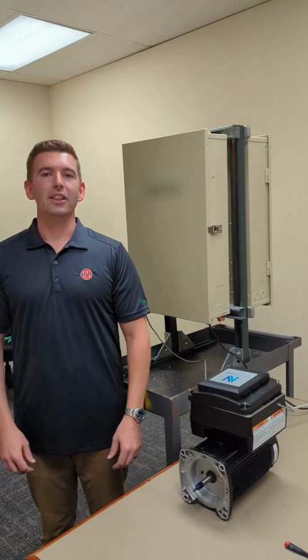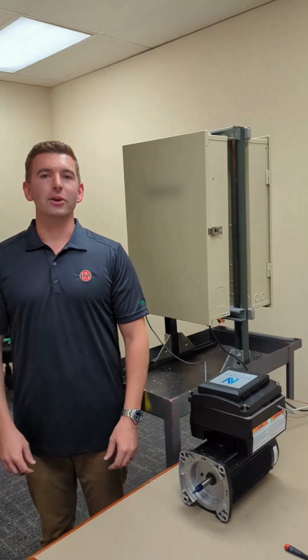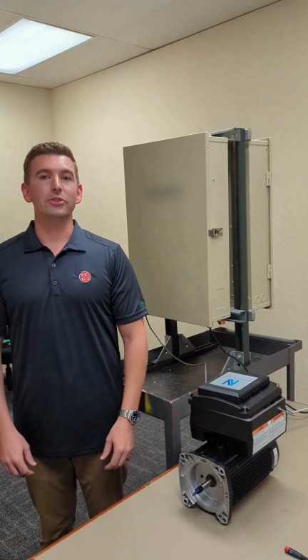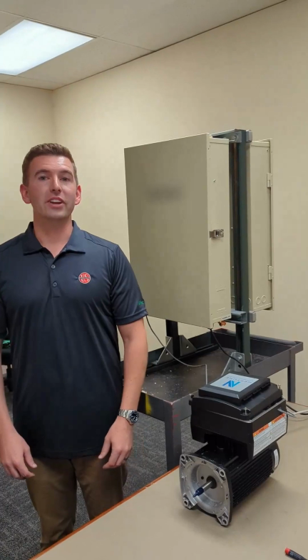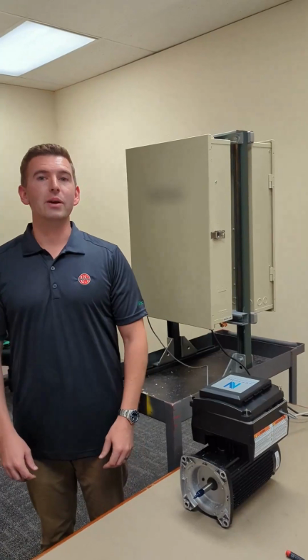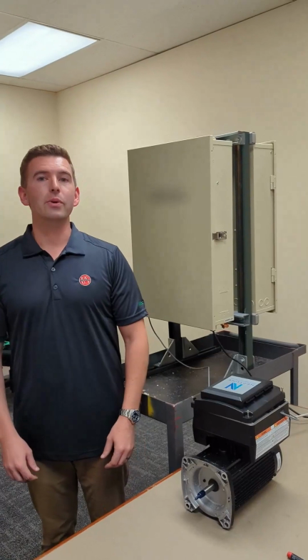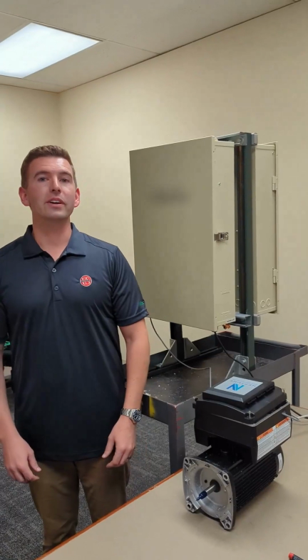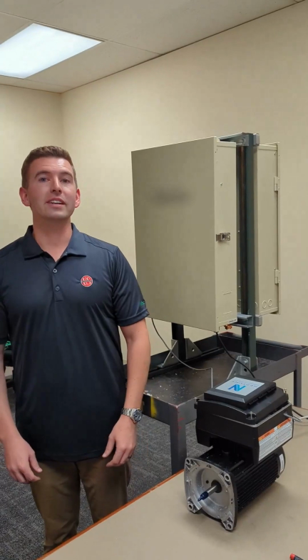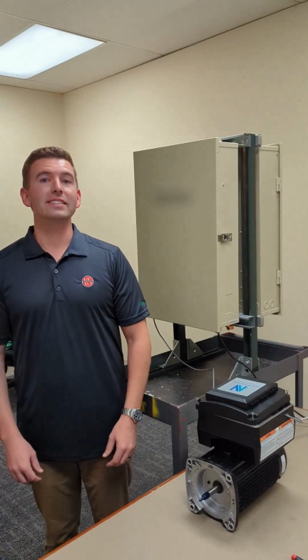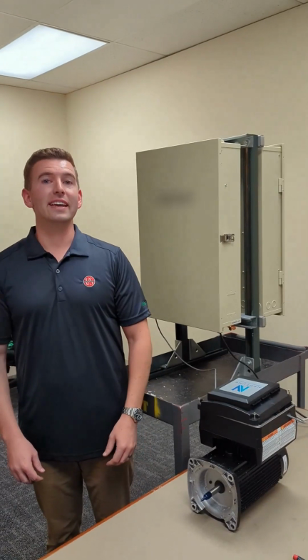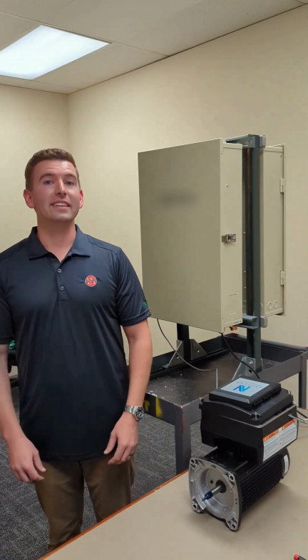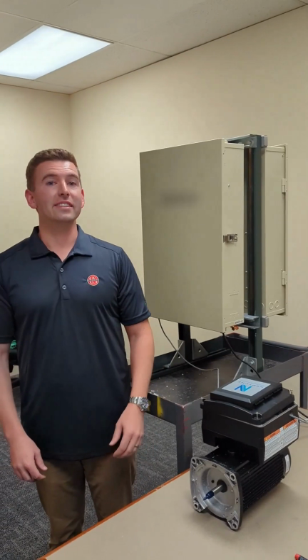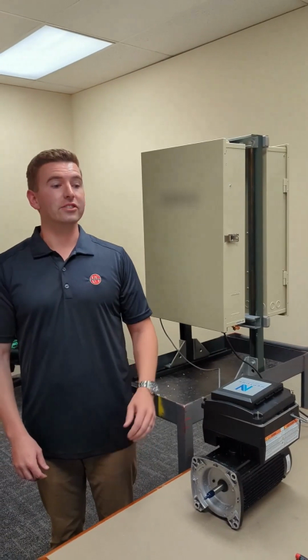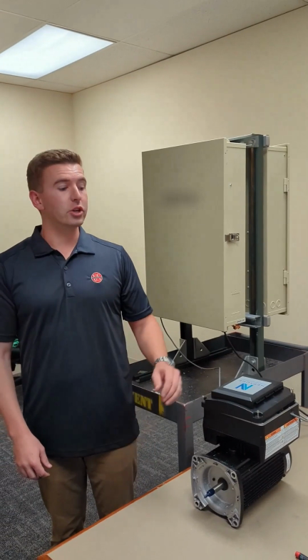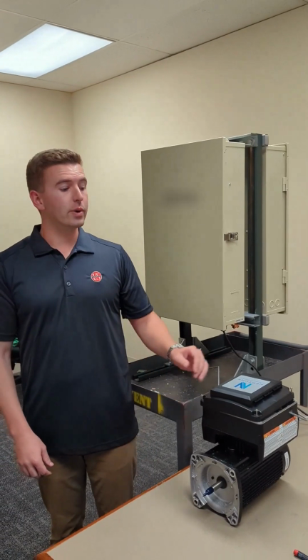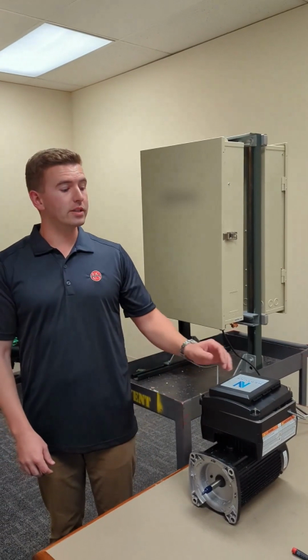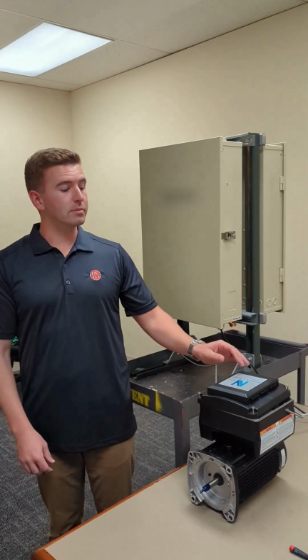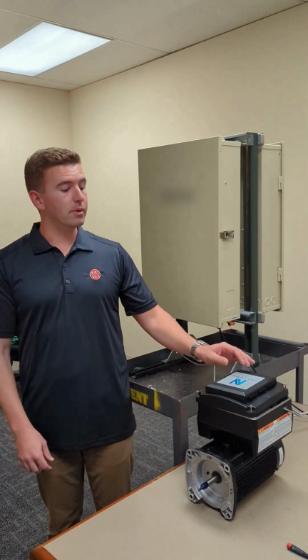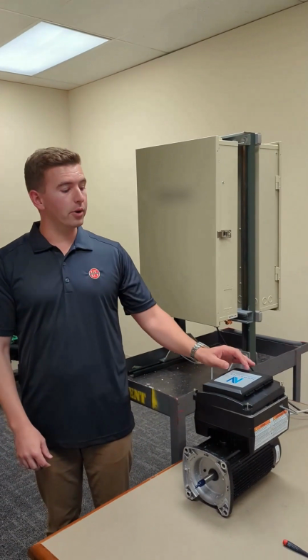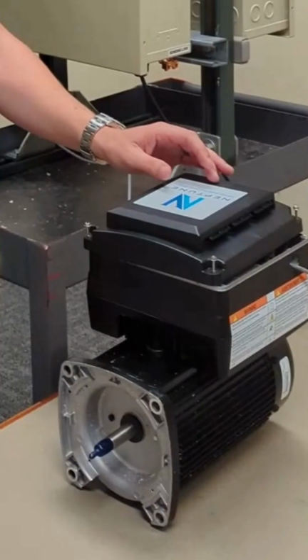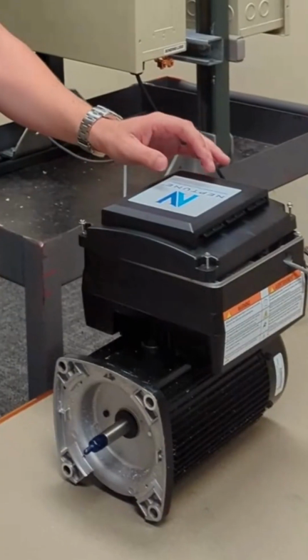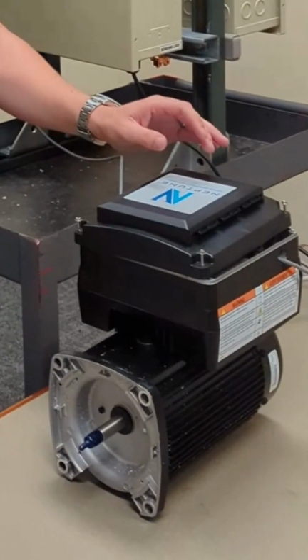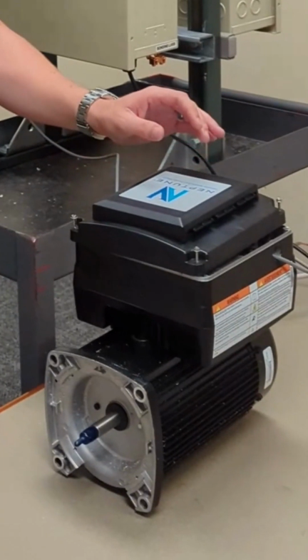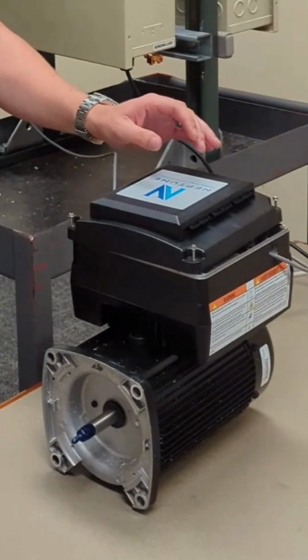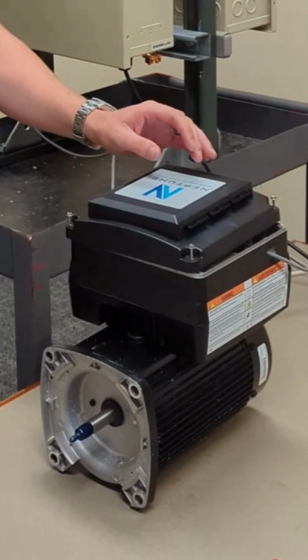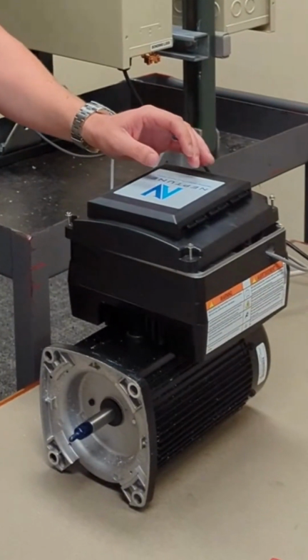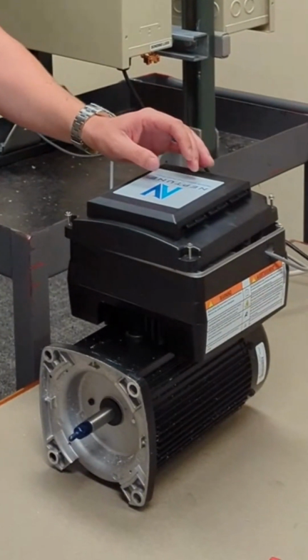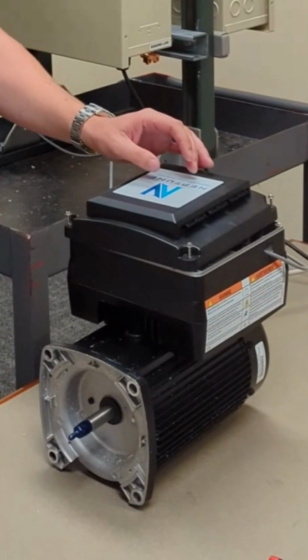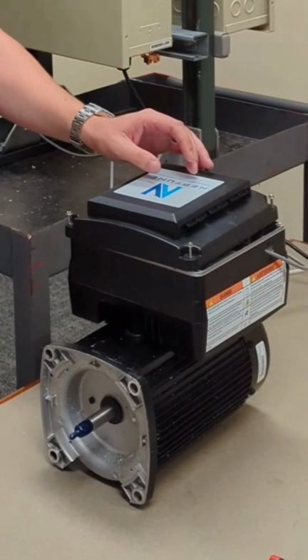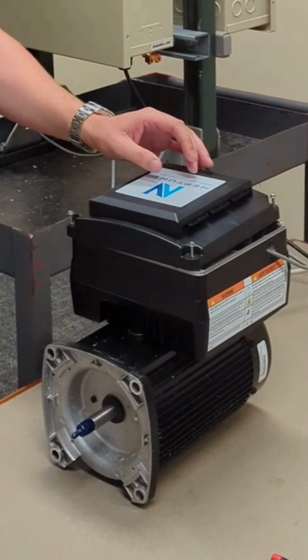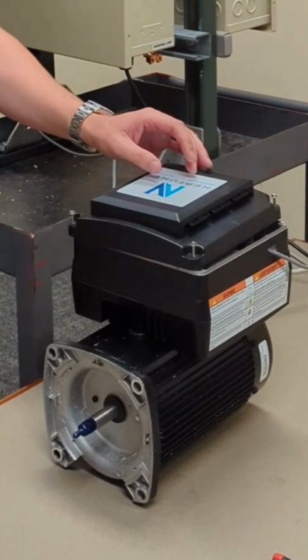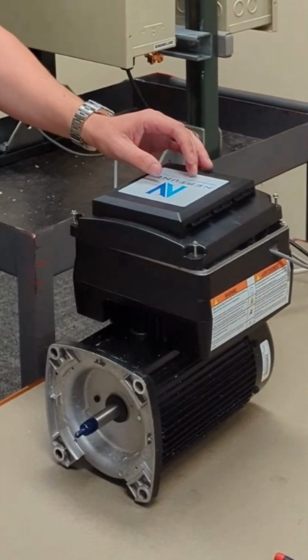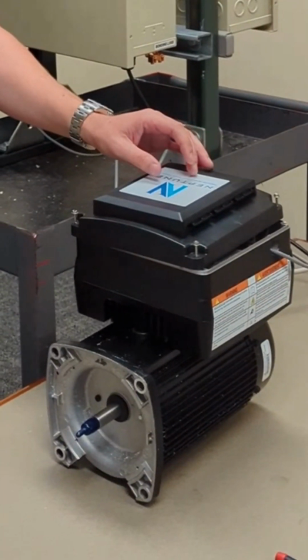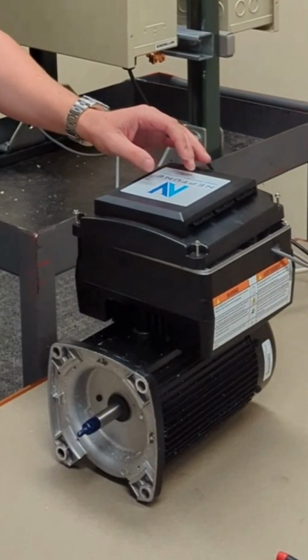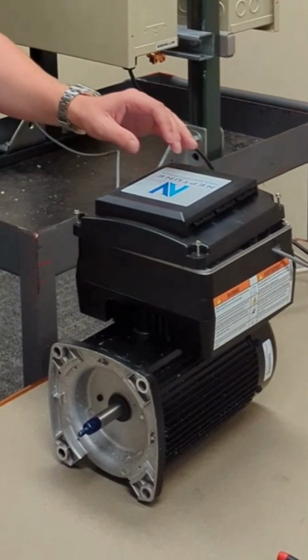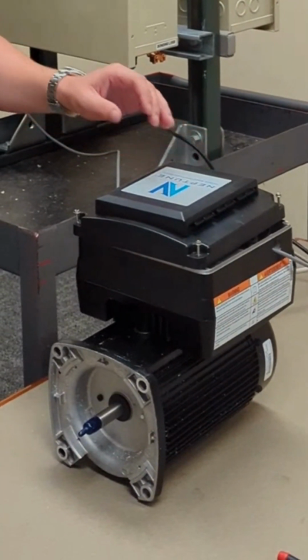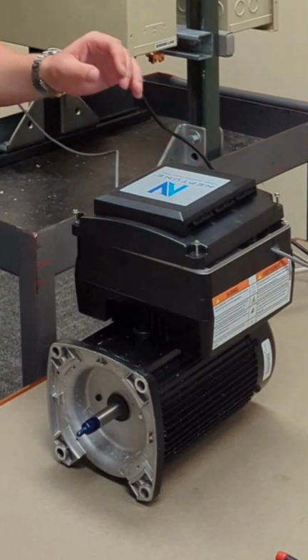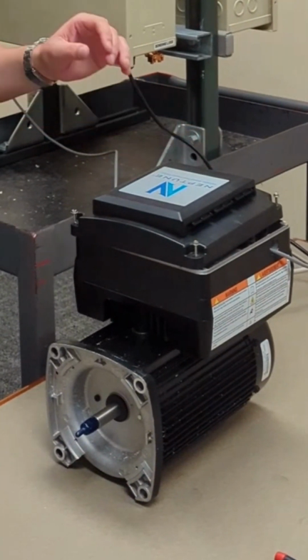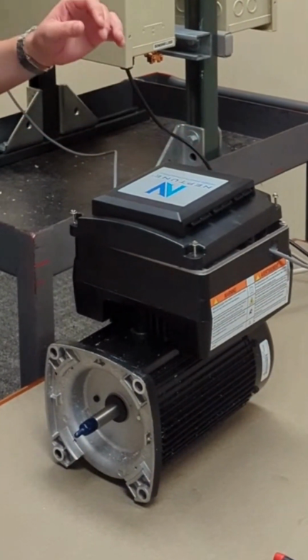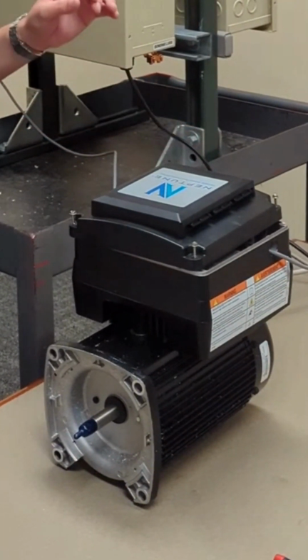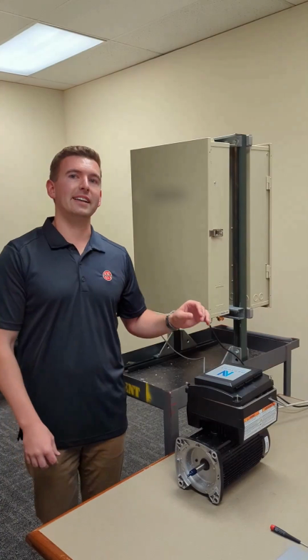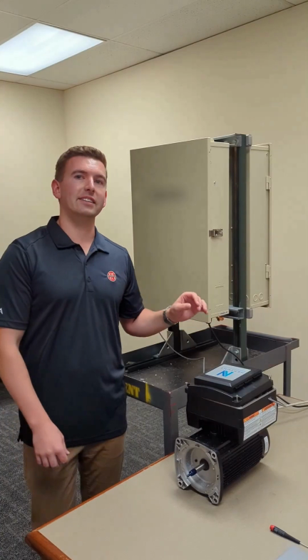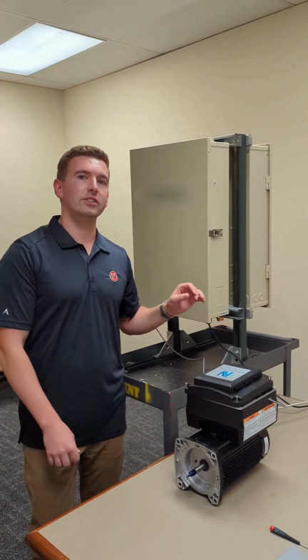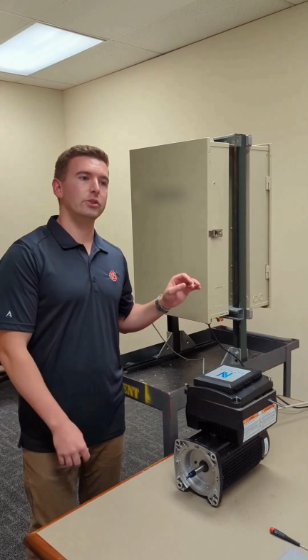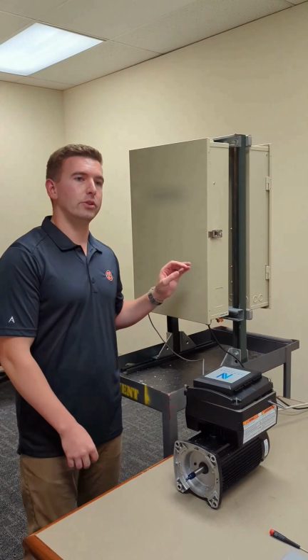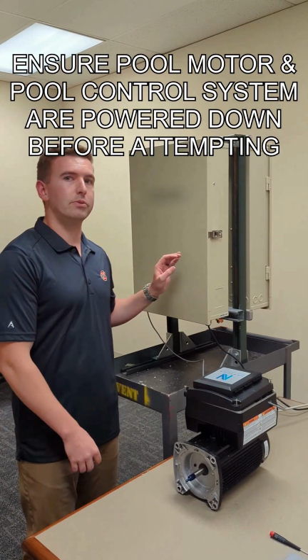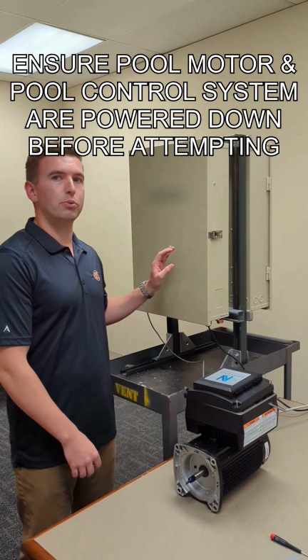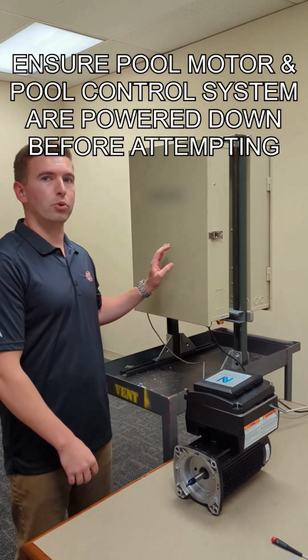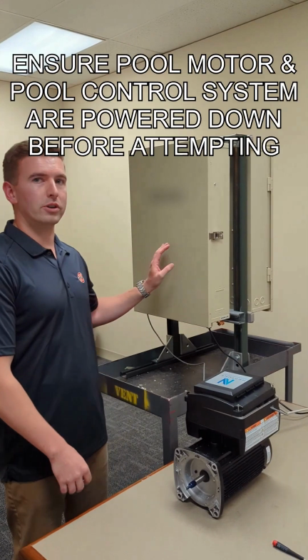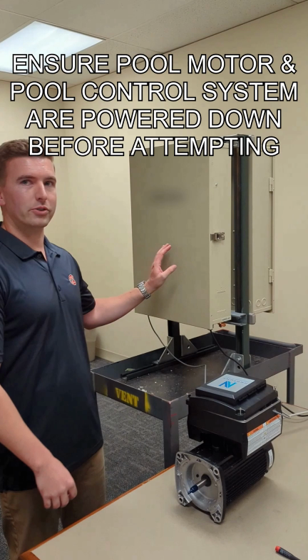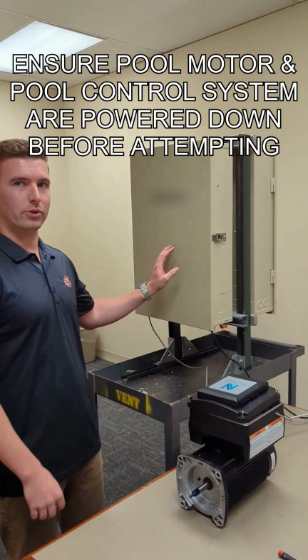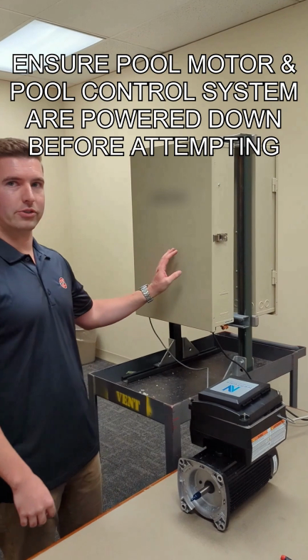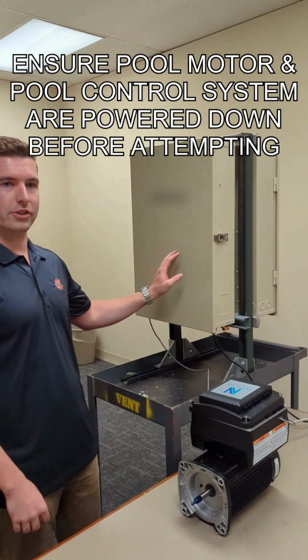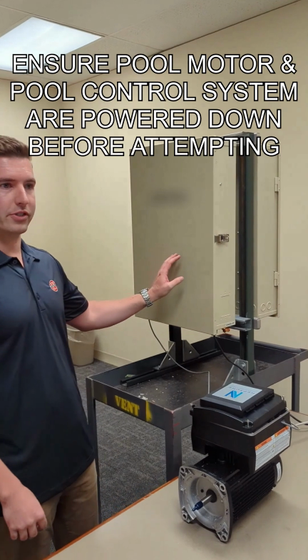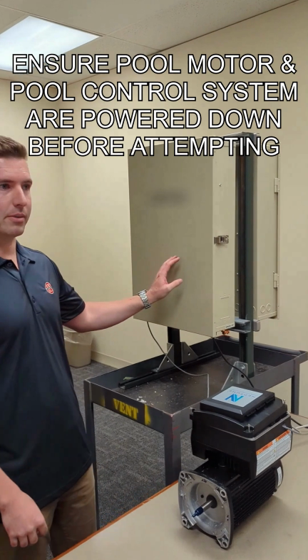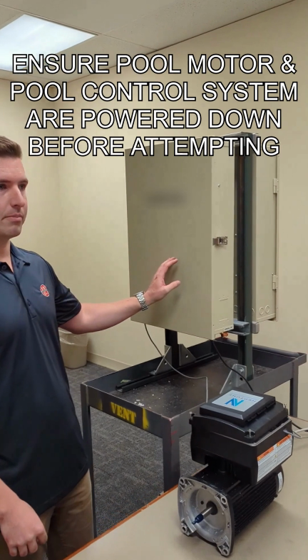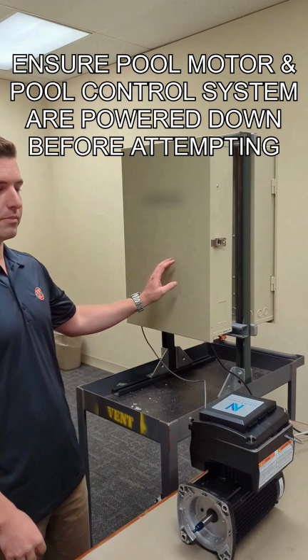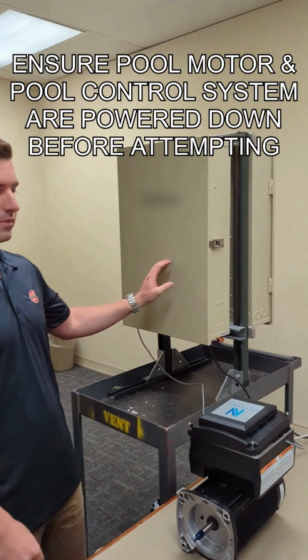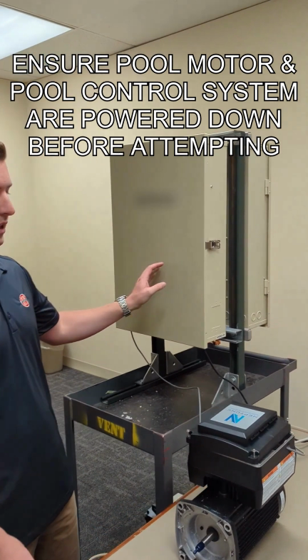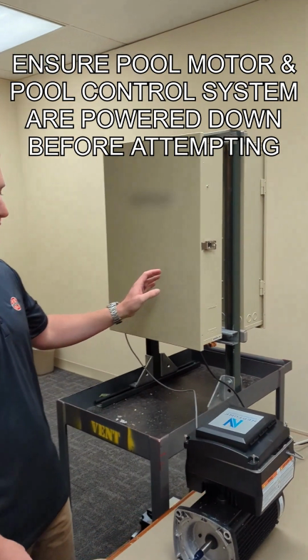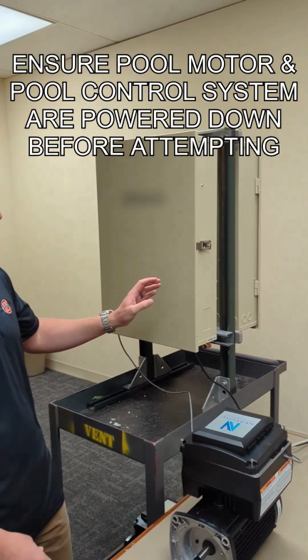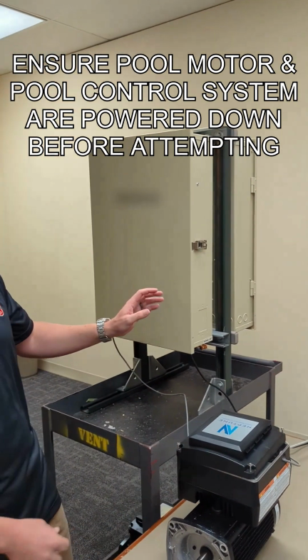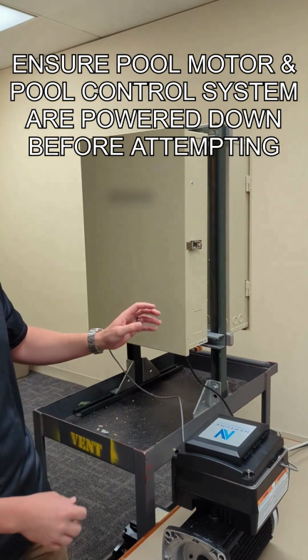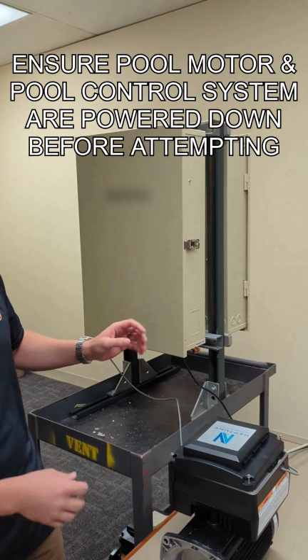Hello. Today we're going to take this US Motors Neptune pool pump motor and connect it to this pool control system. Let's get started.